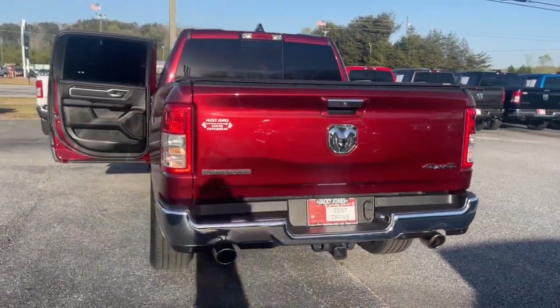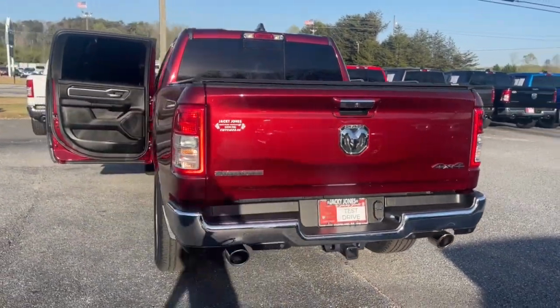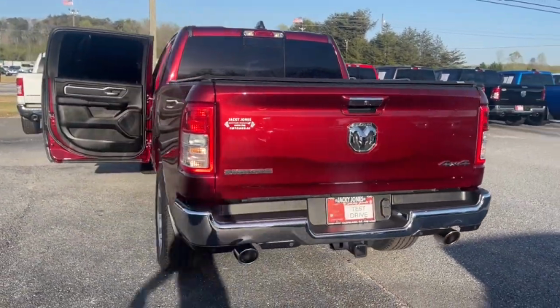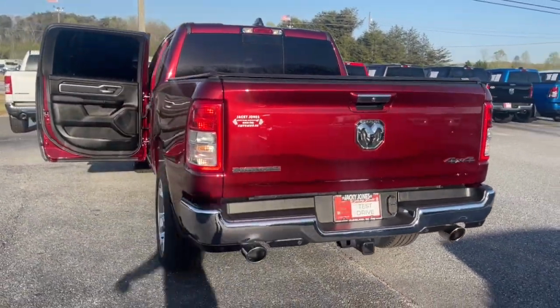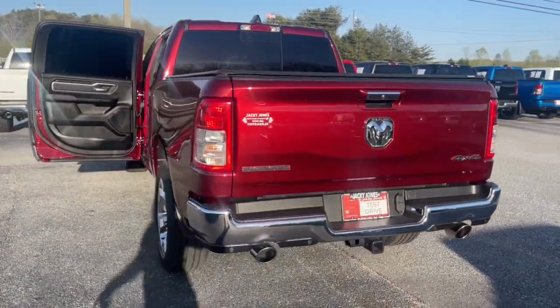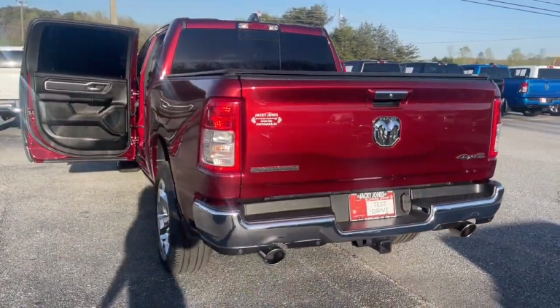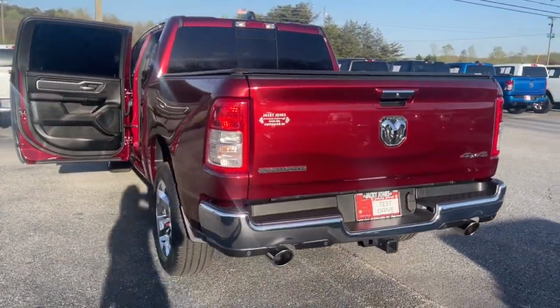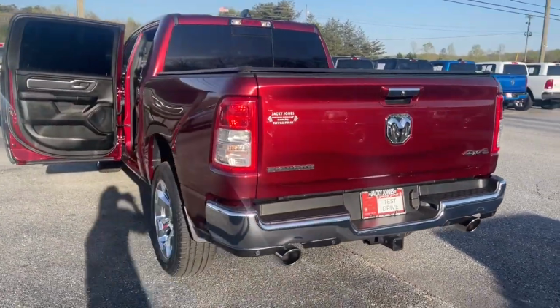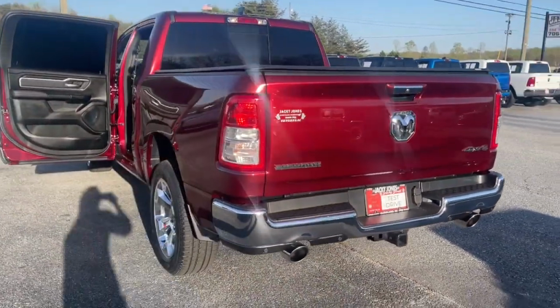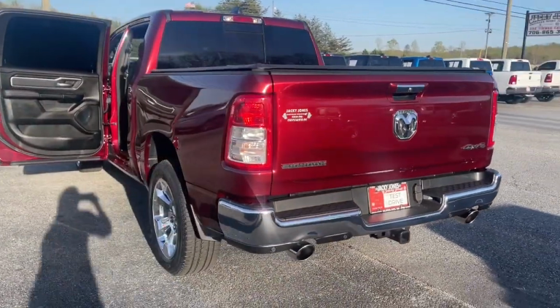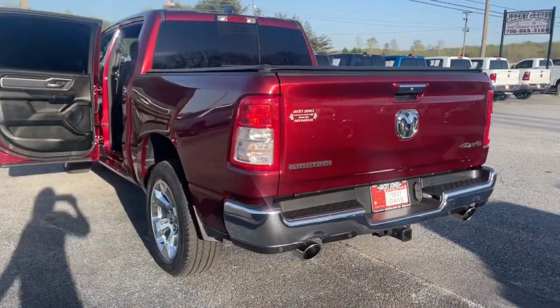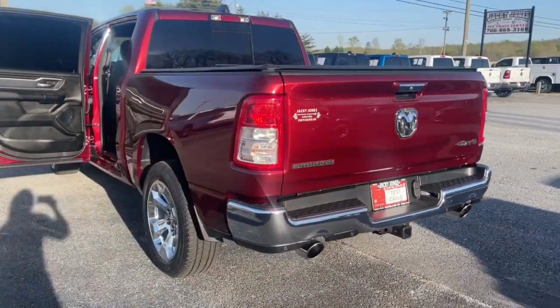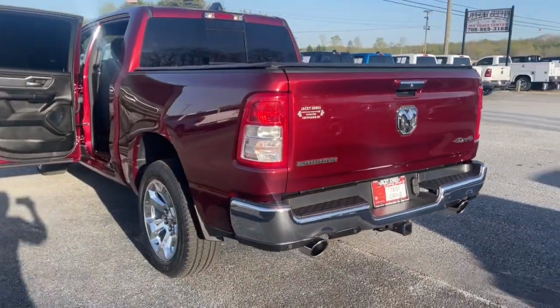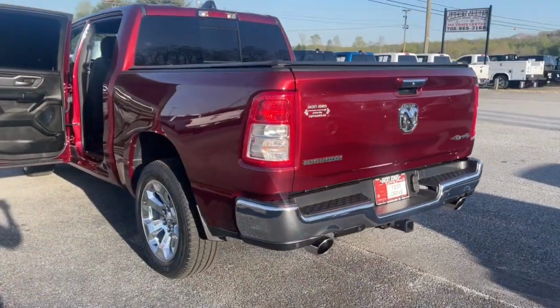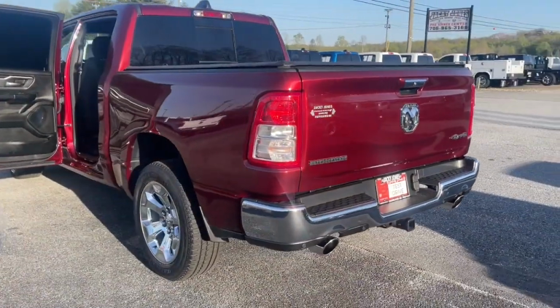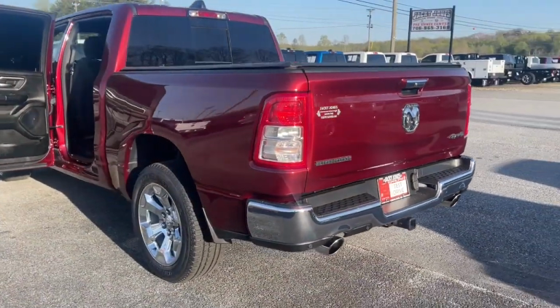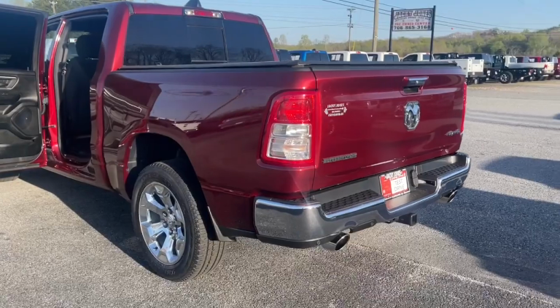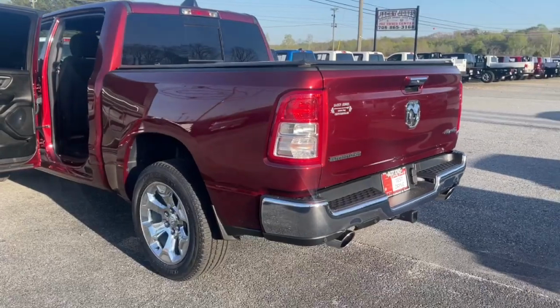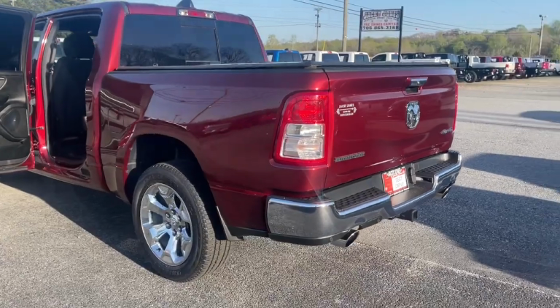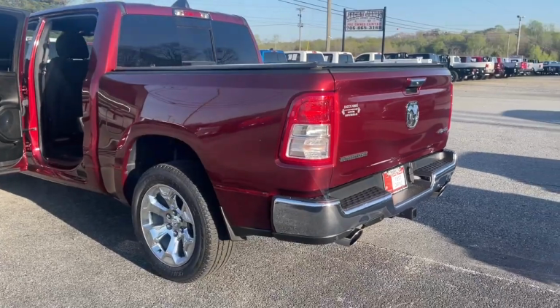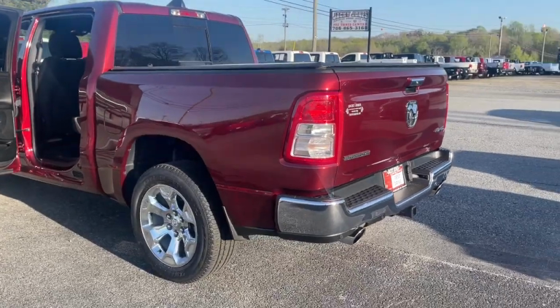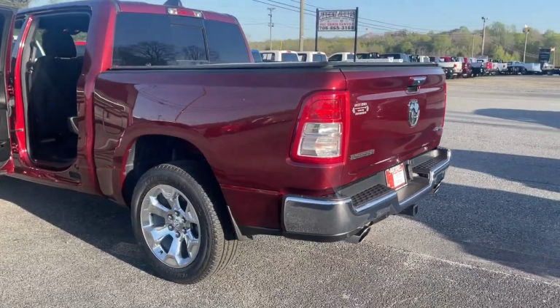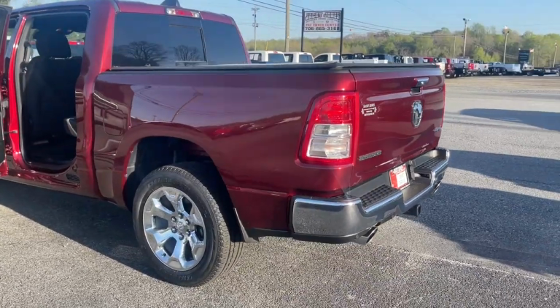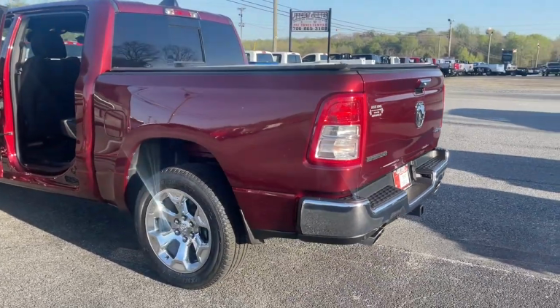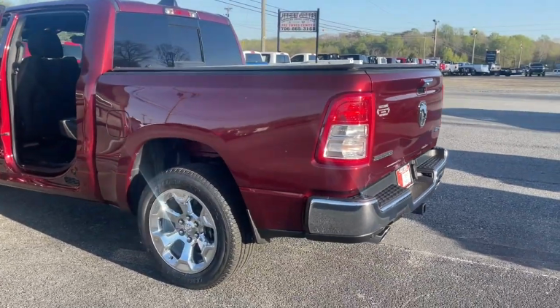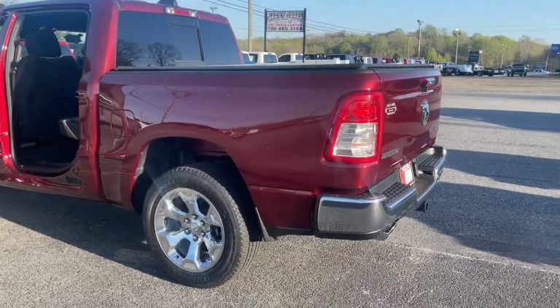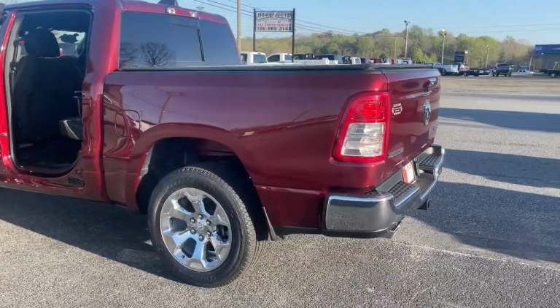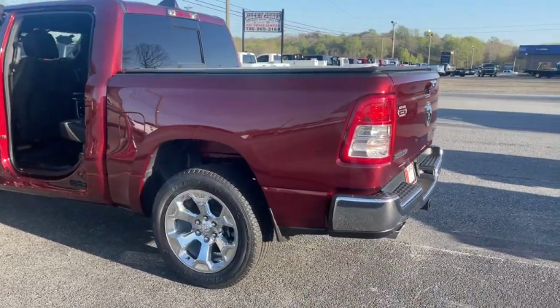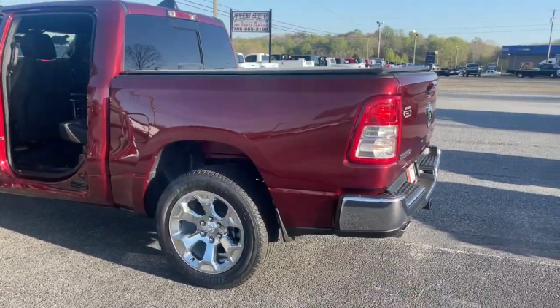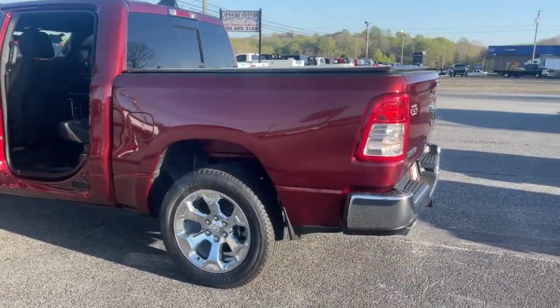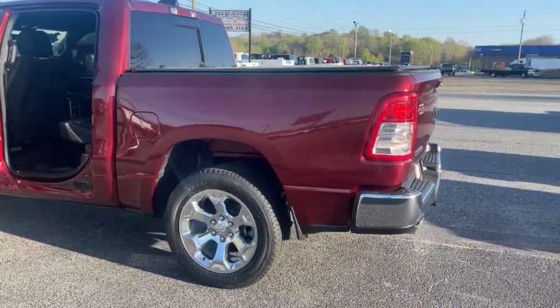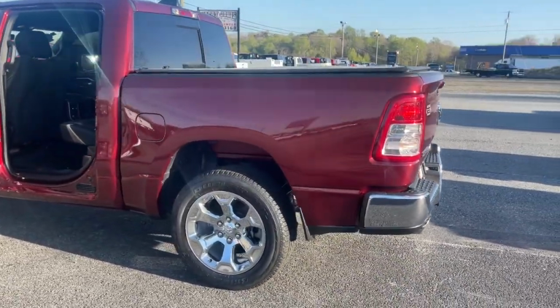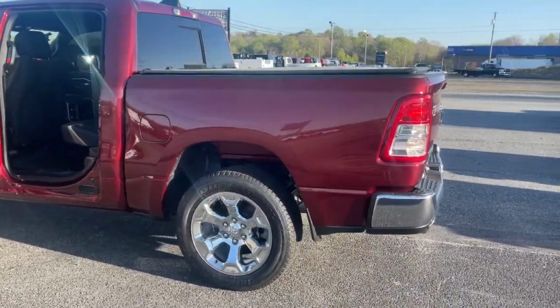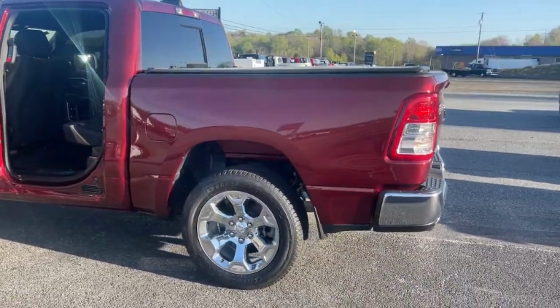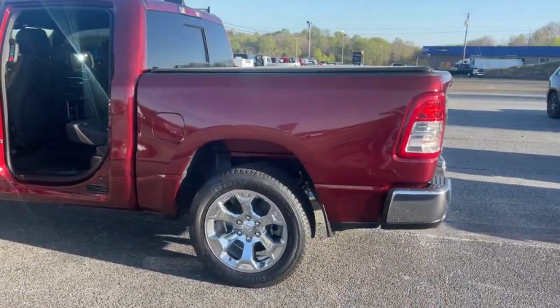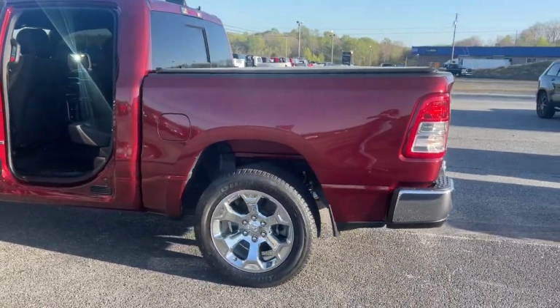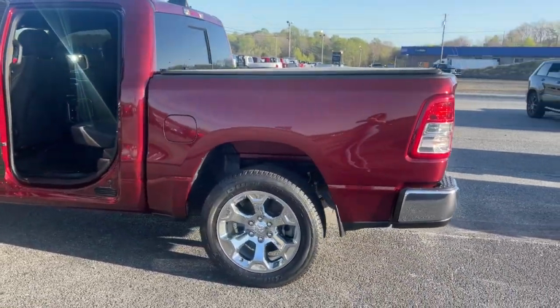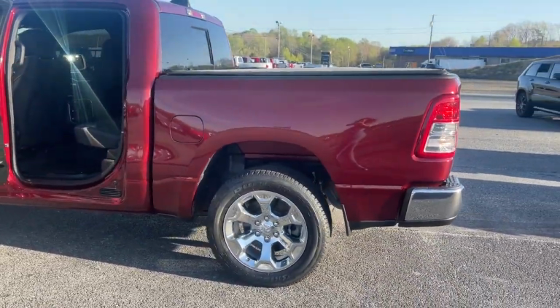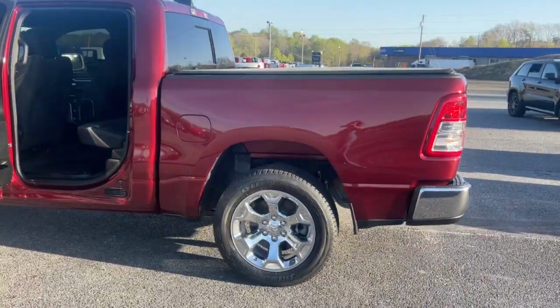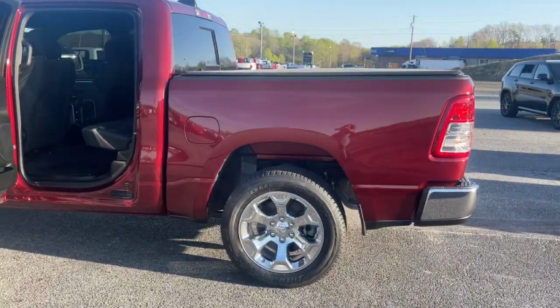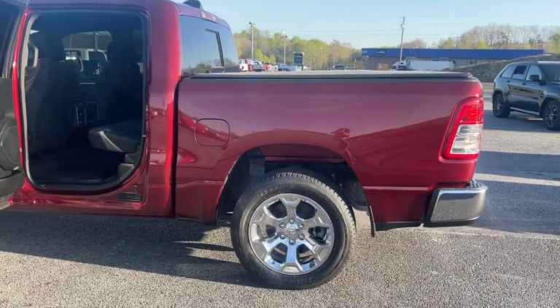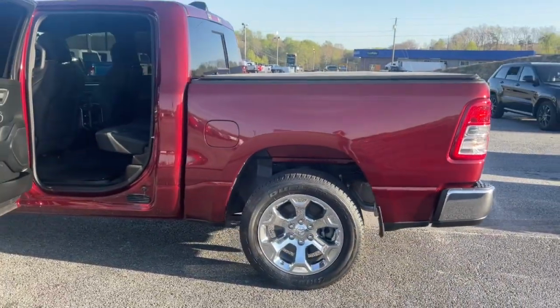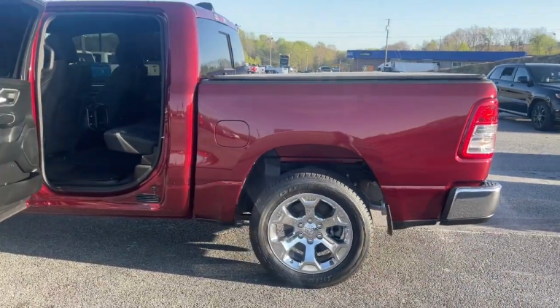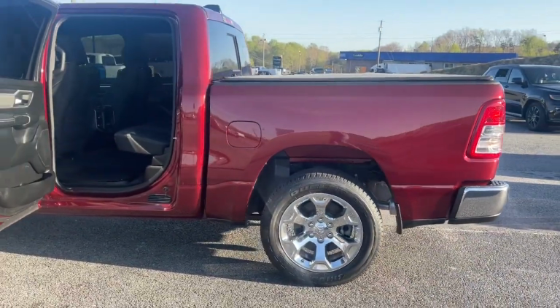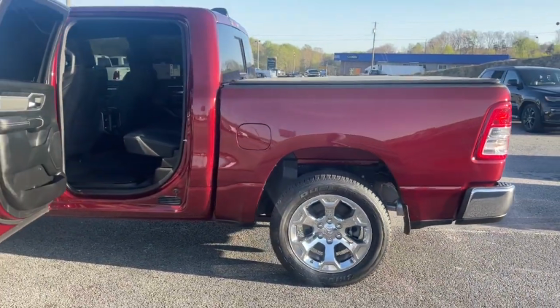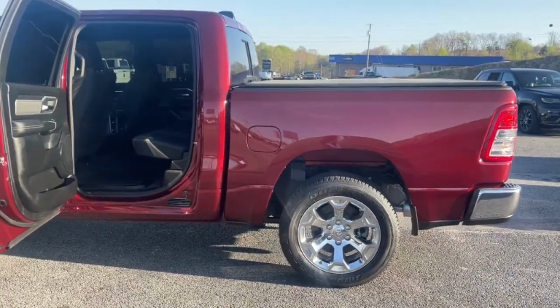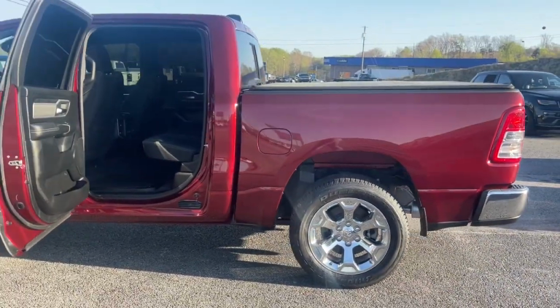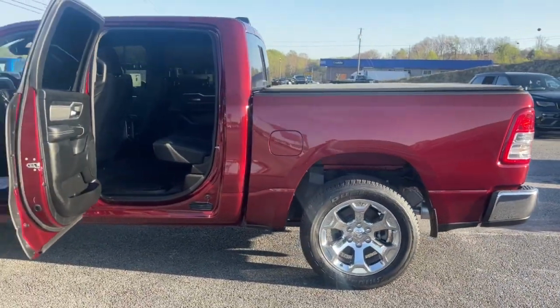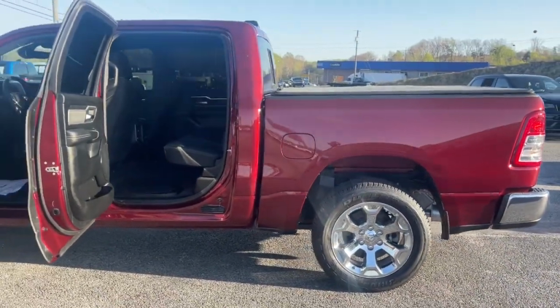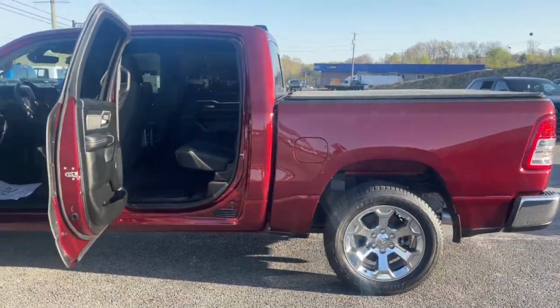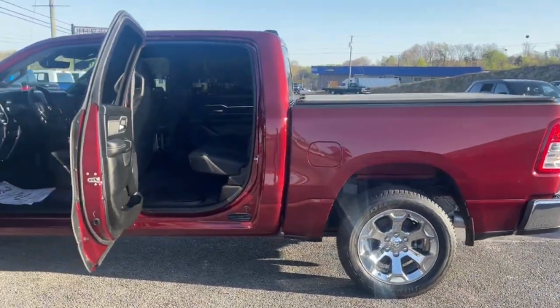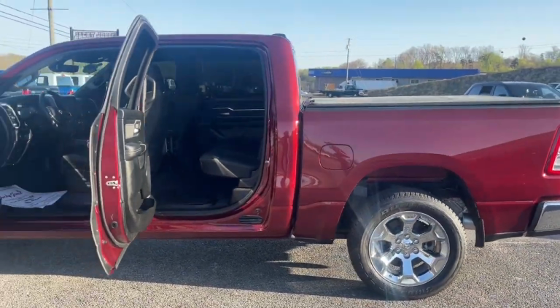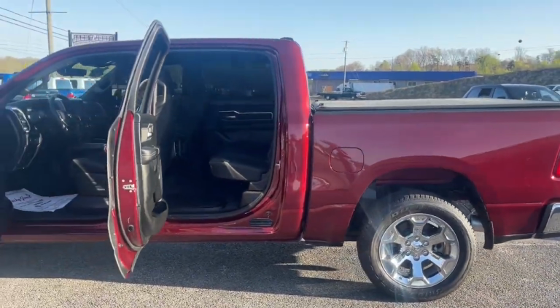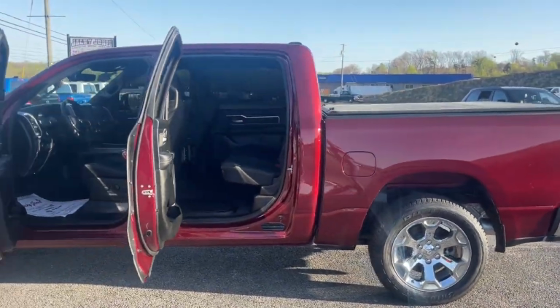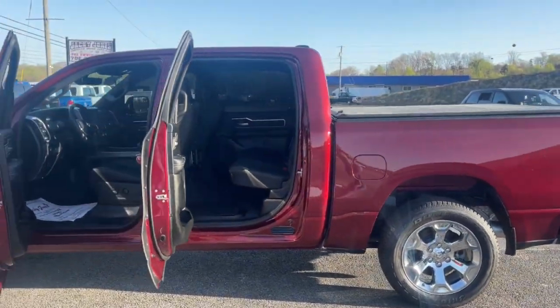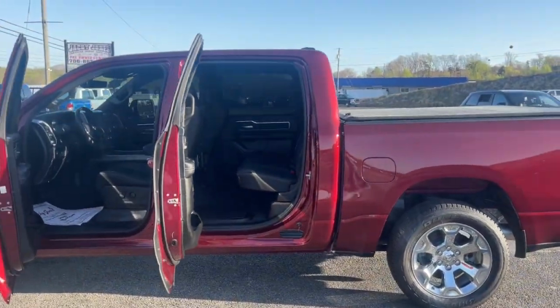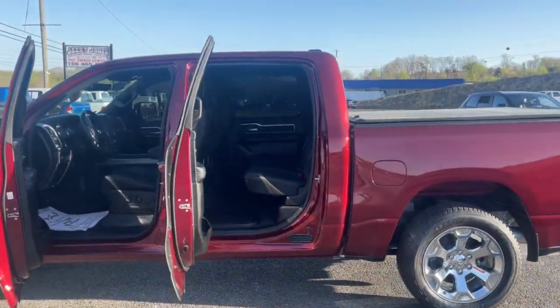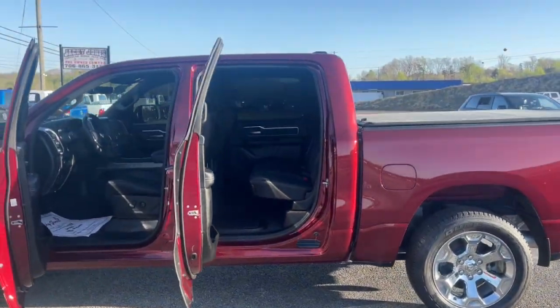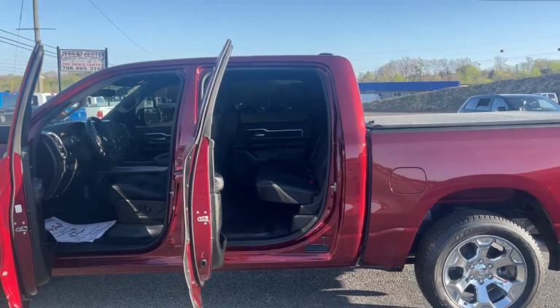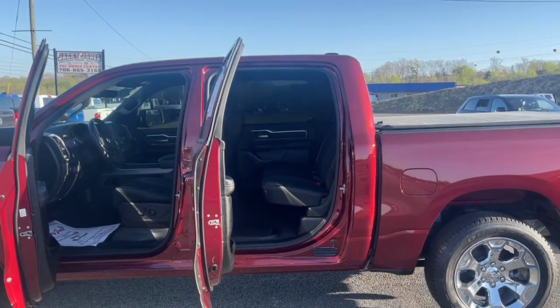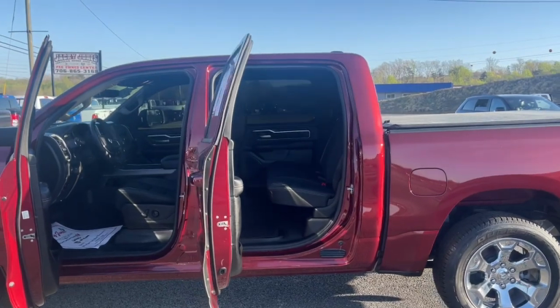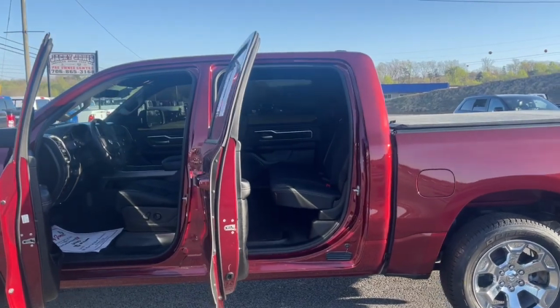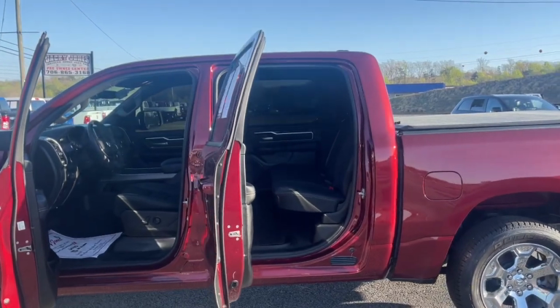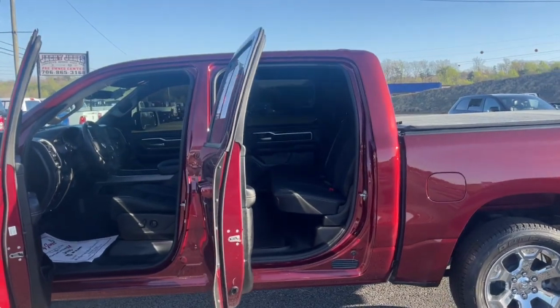Electronic stability control. Control the controllables in the strong, dependable and comfortable Ram 1500. Test drive it today.